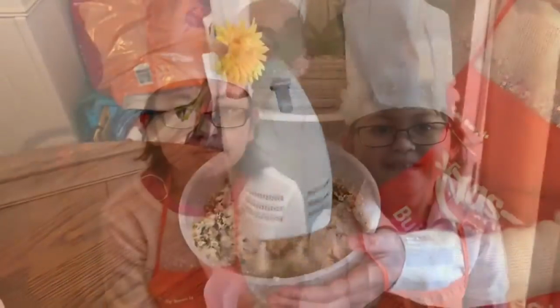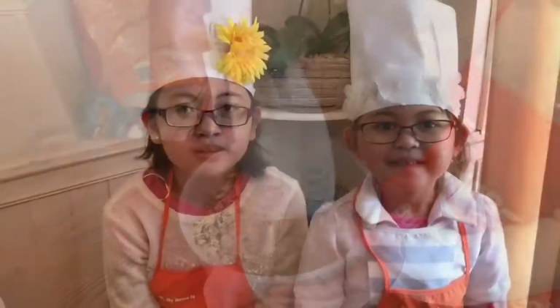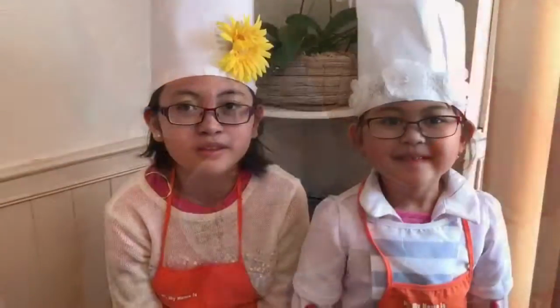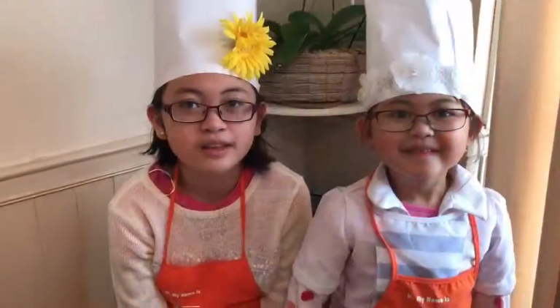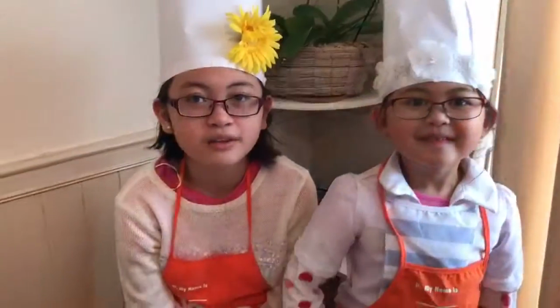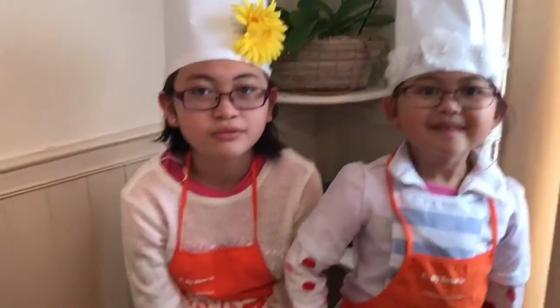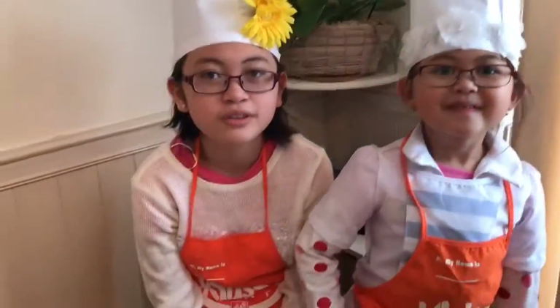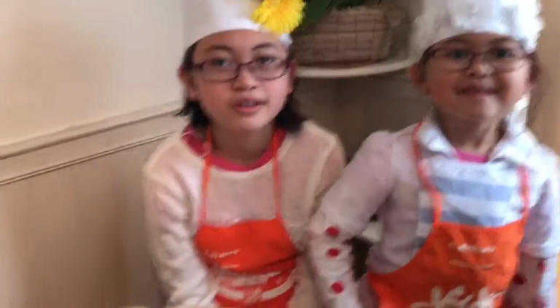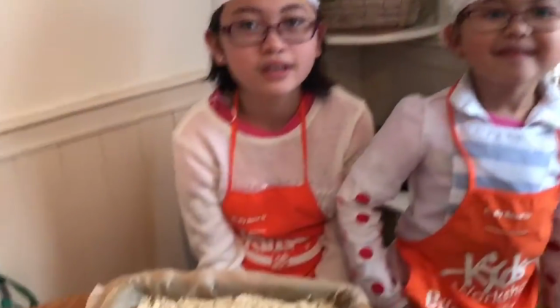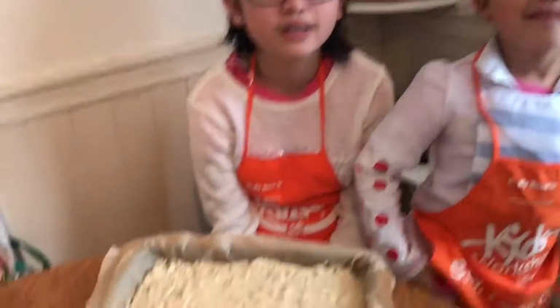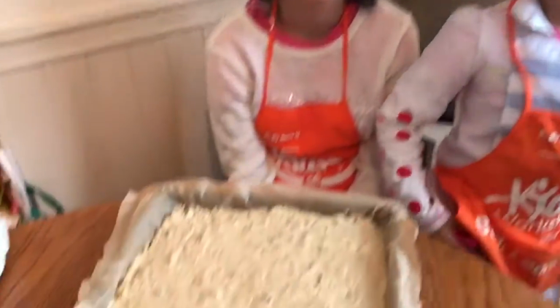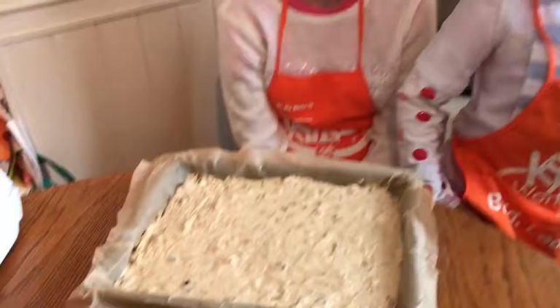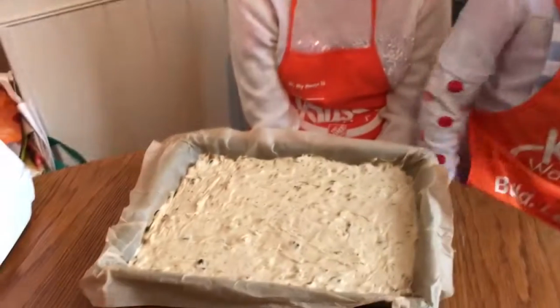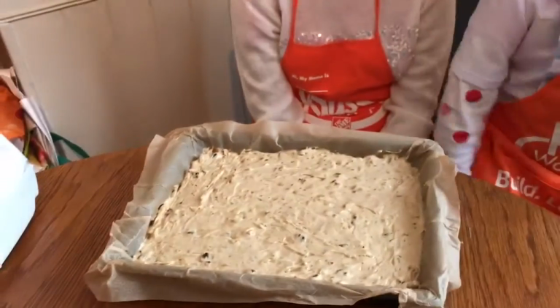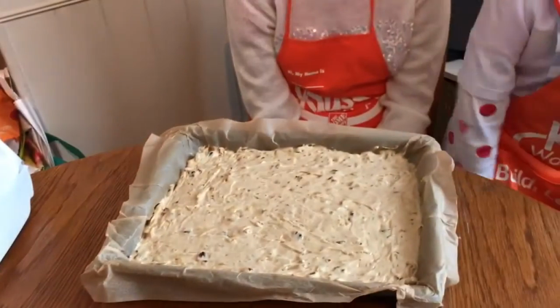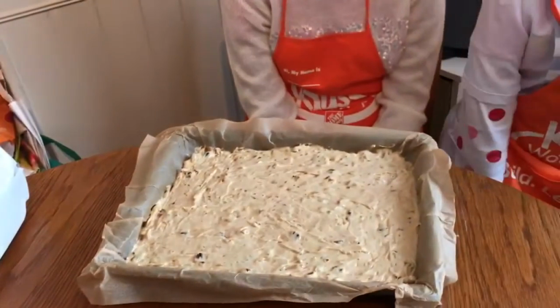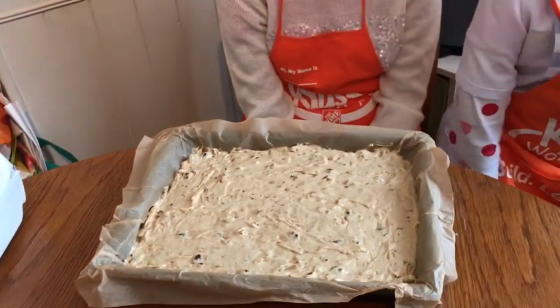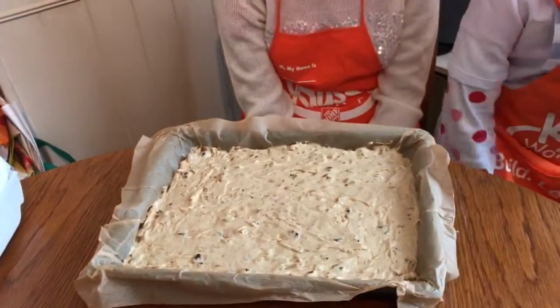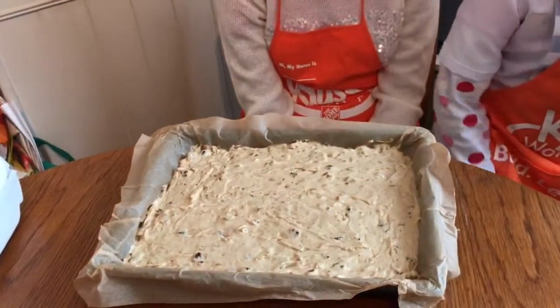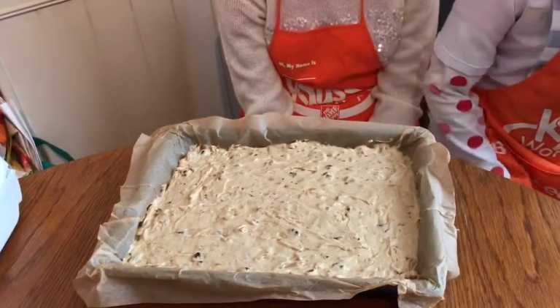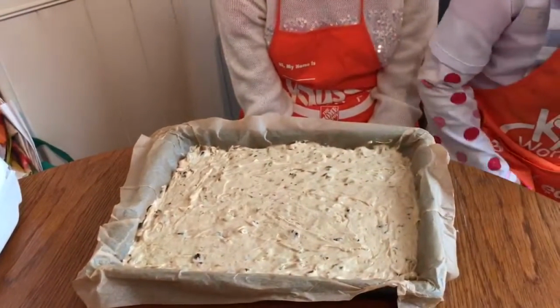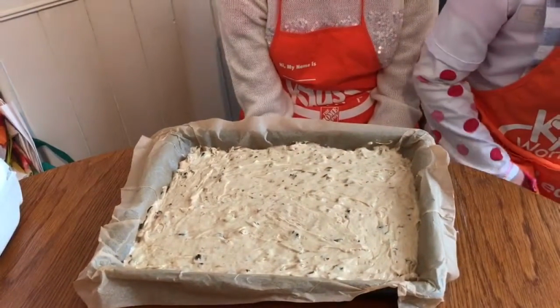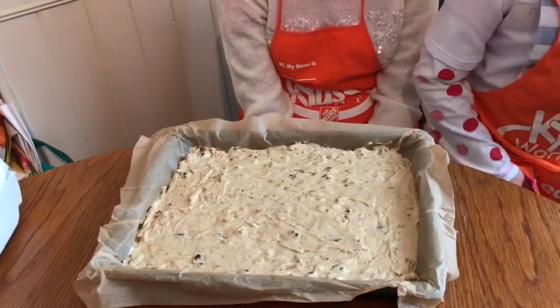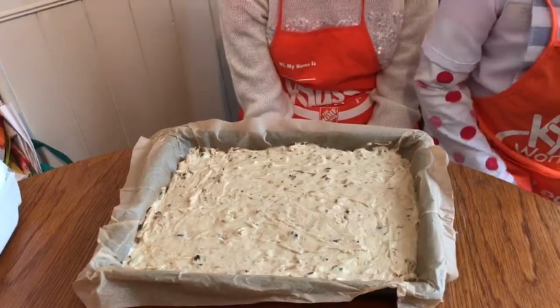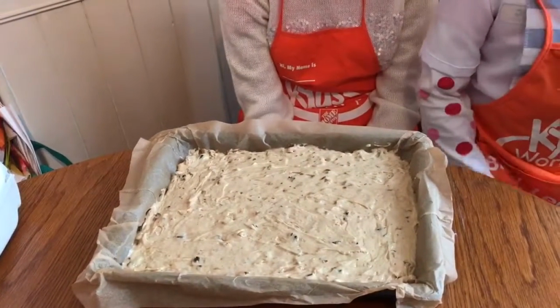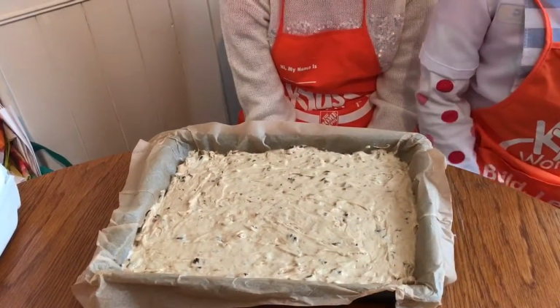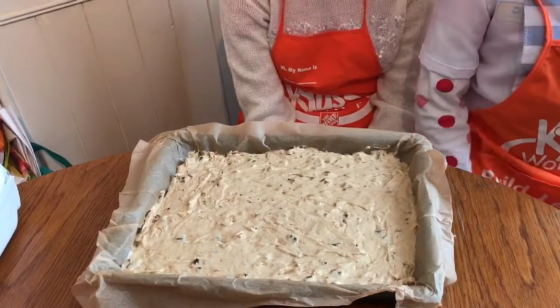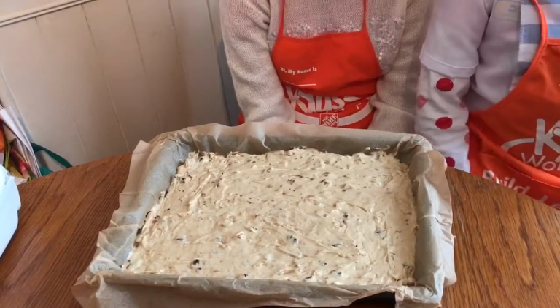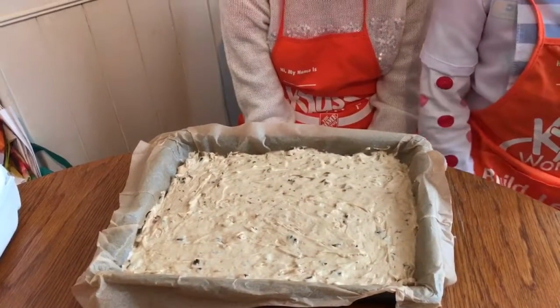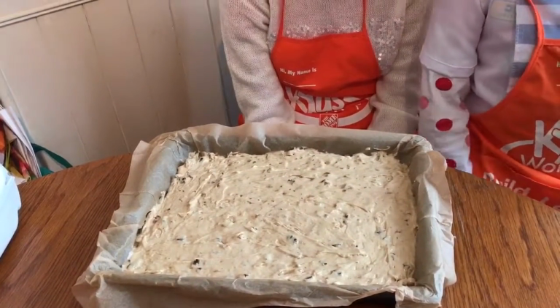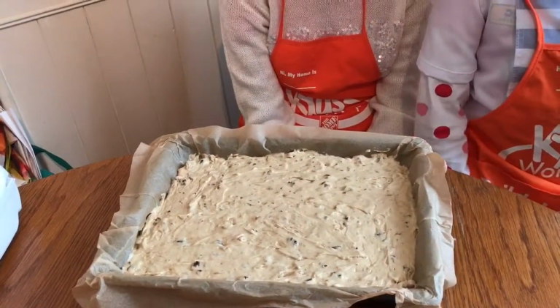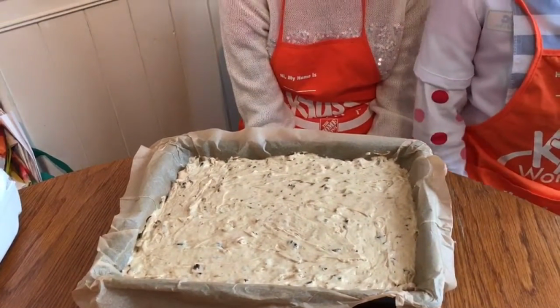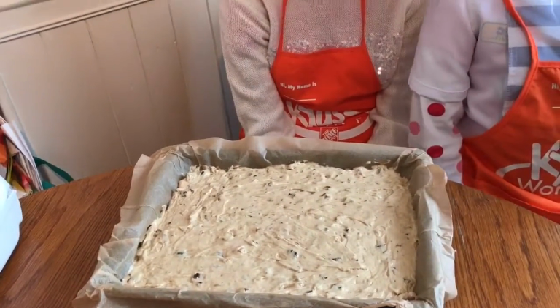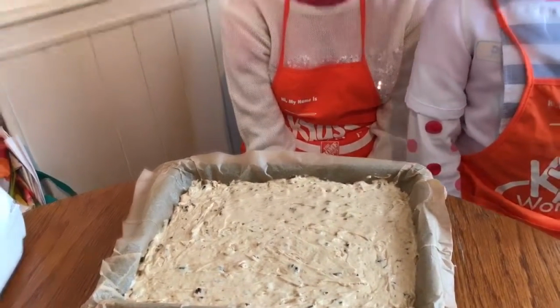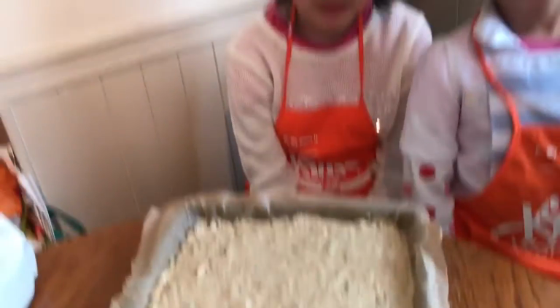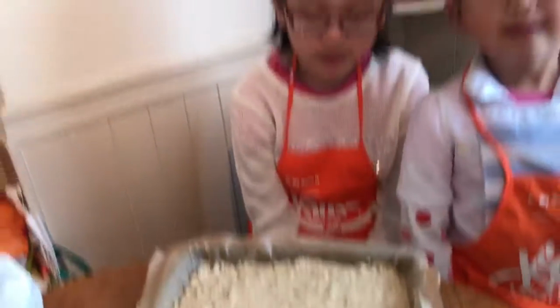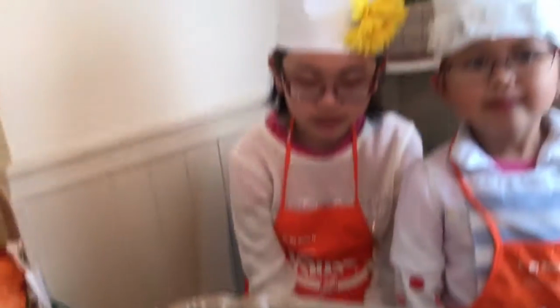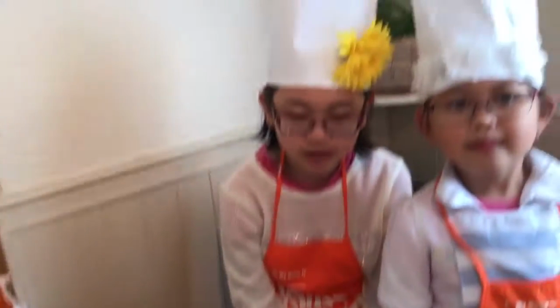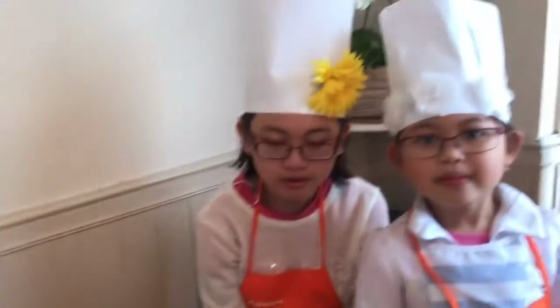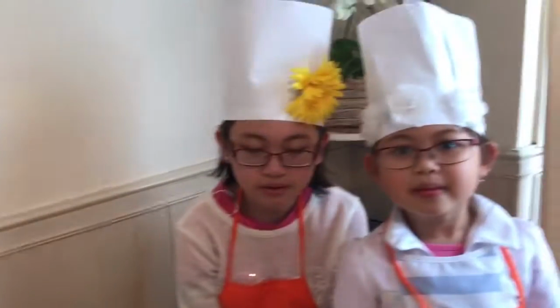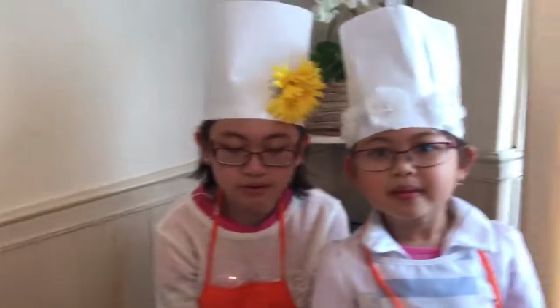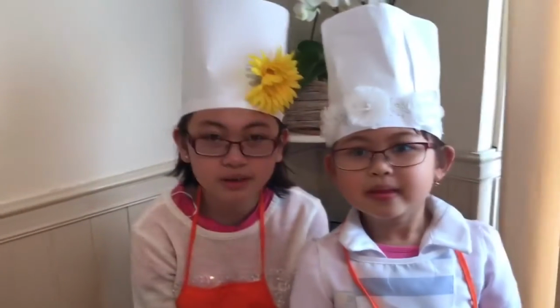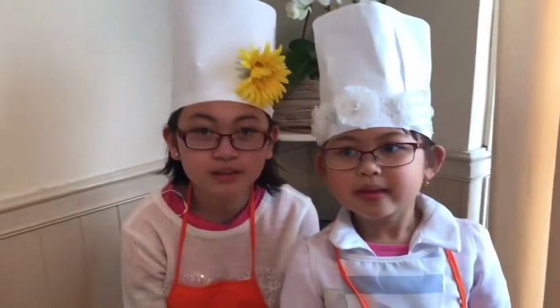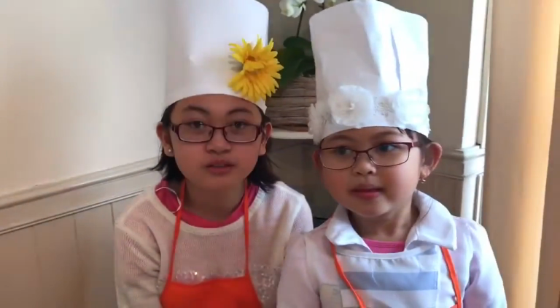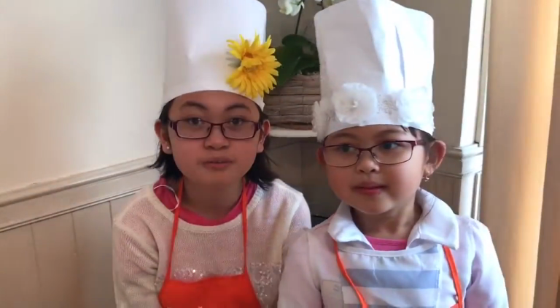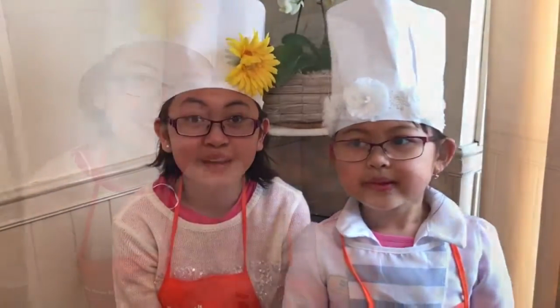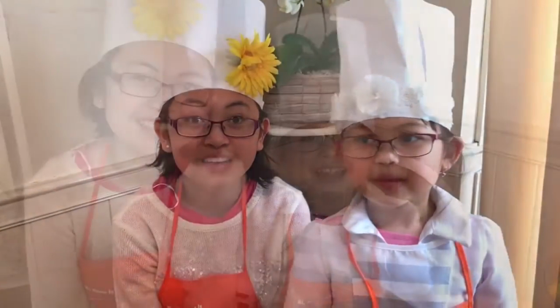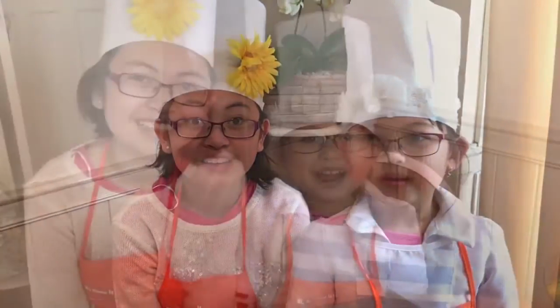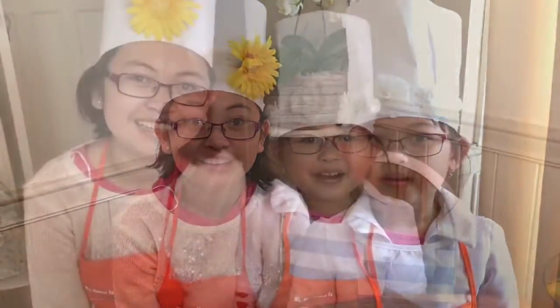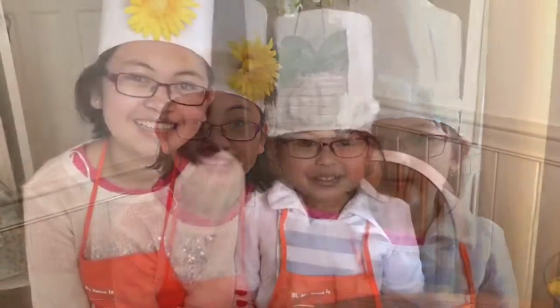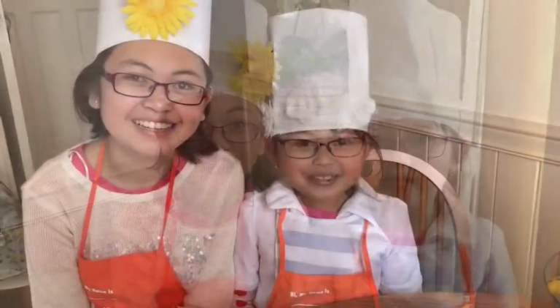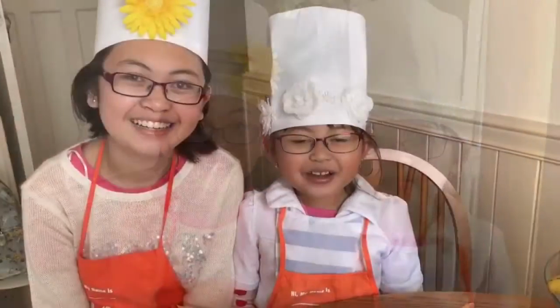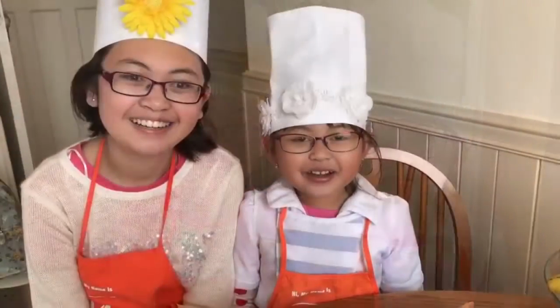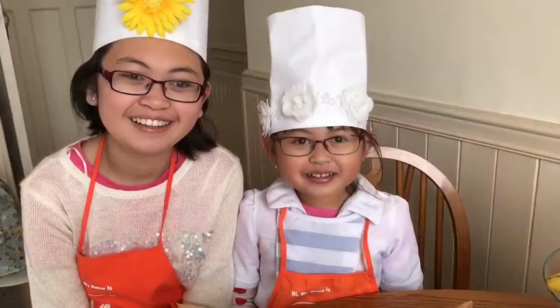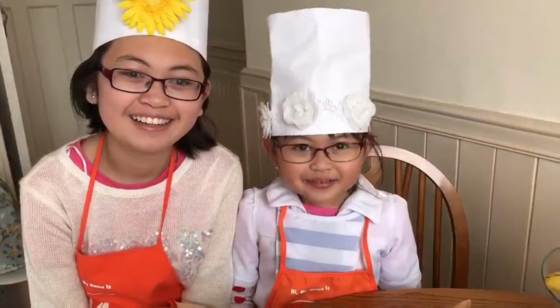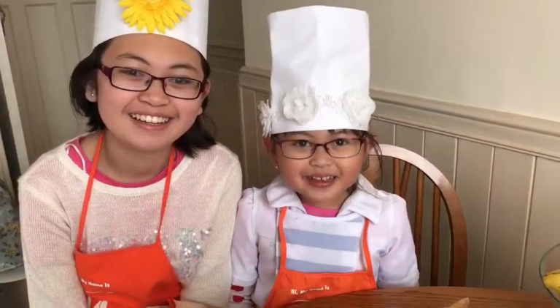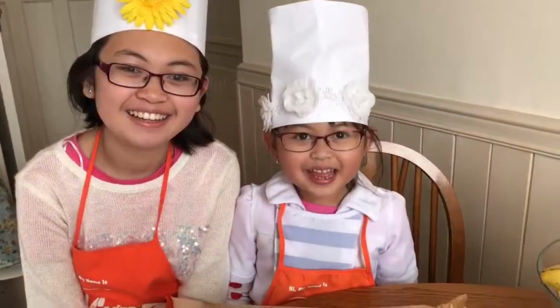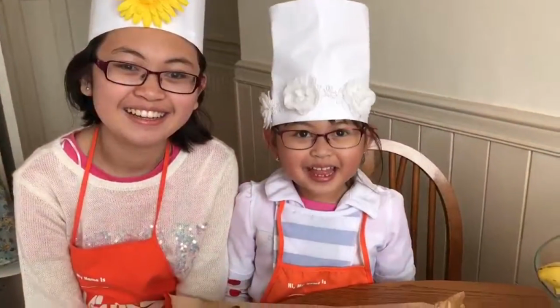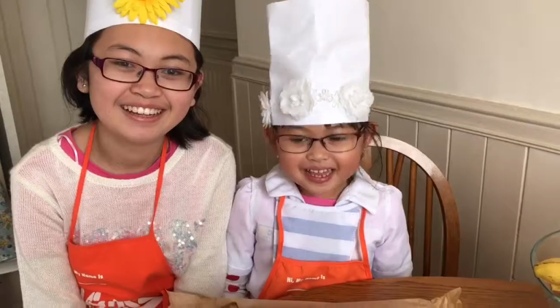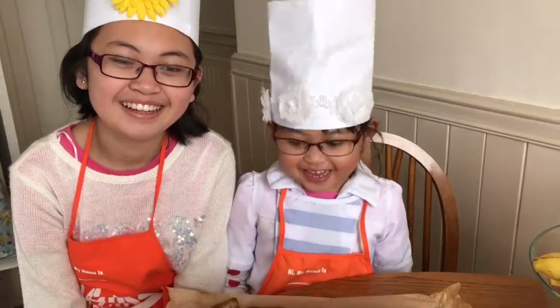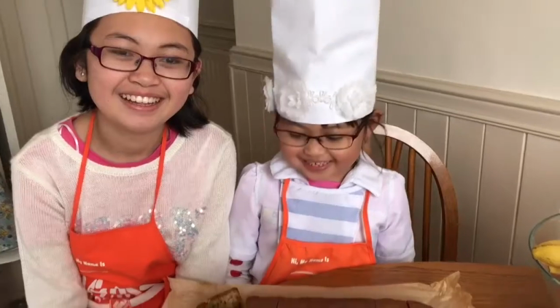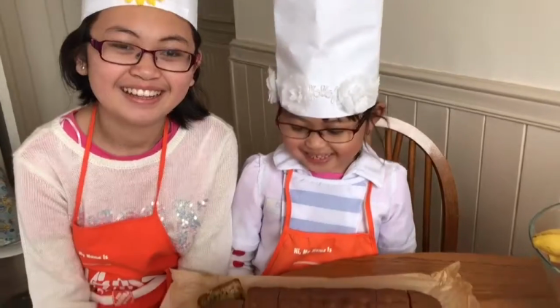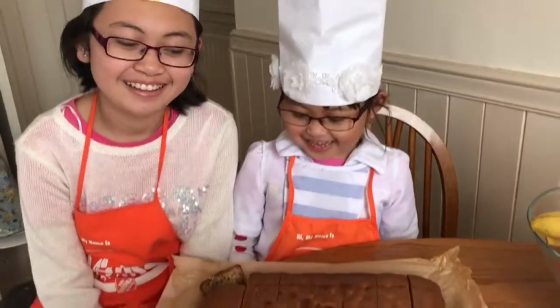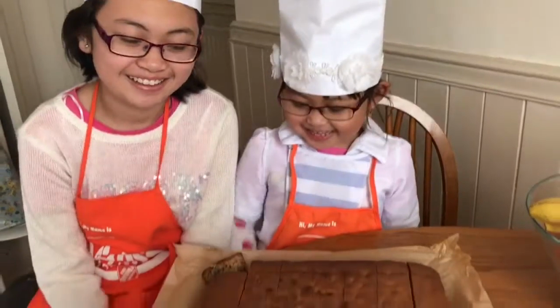Mix everything together. Now we put it into the baking pan and now it's ready to bake. Now it's cooked so you can taste it.